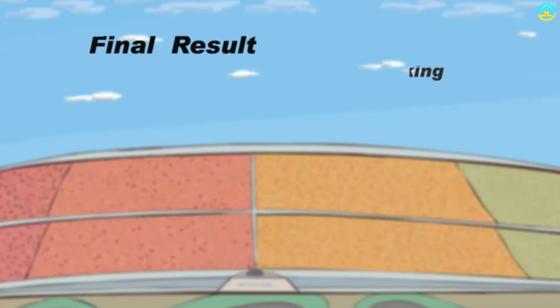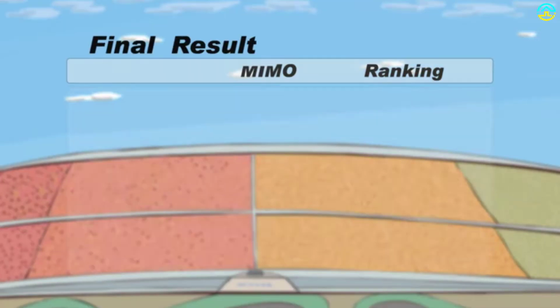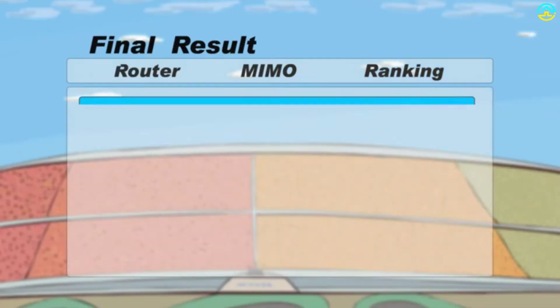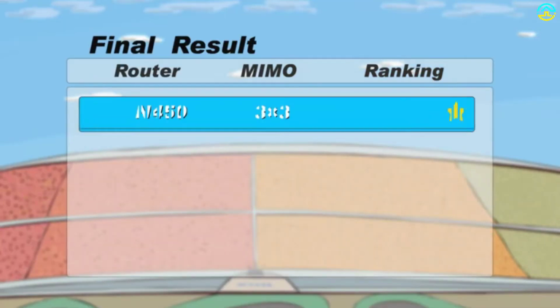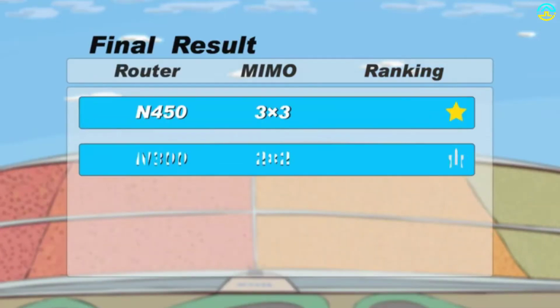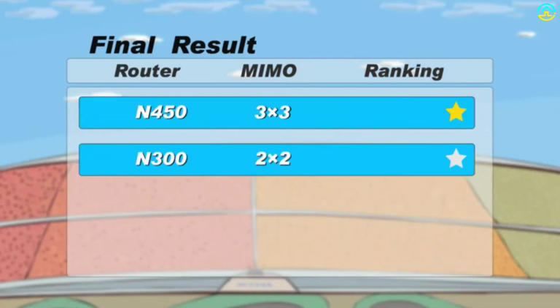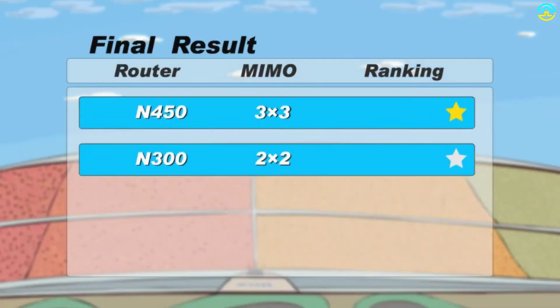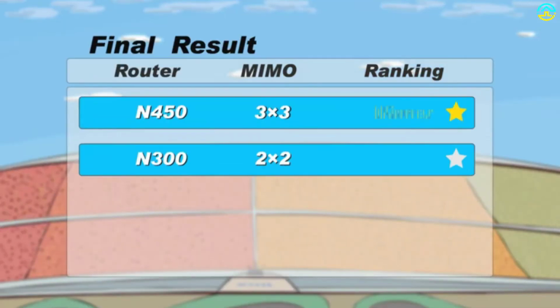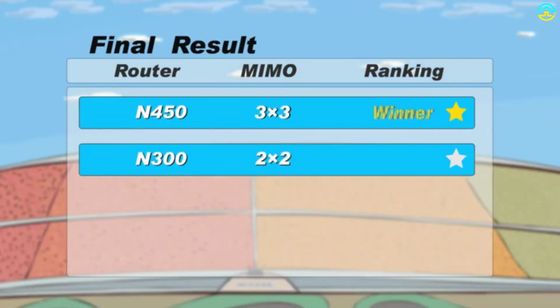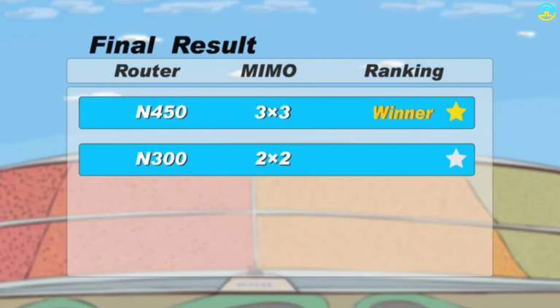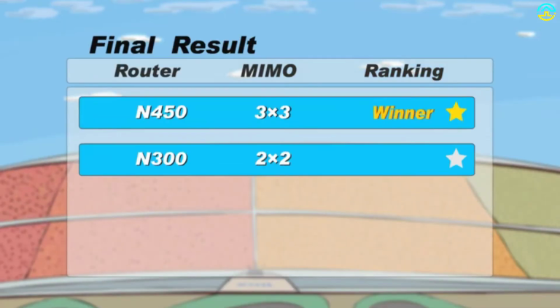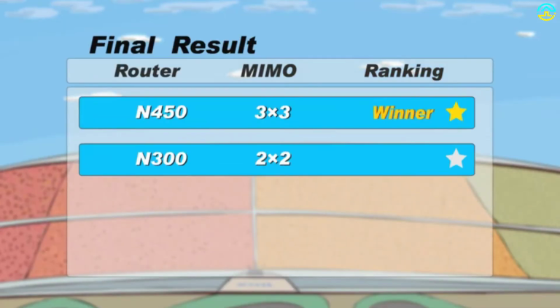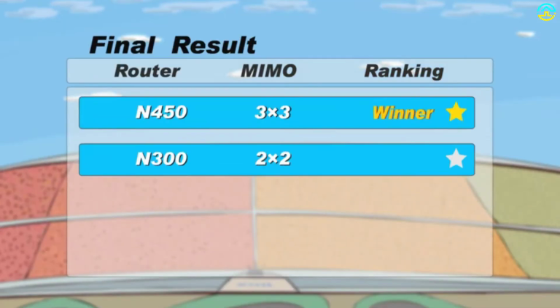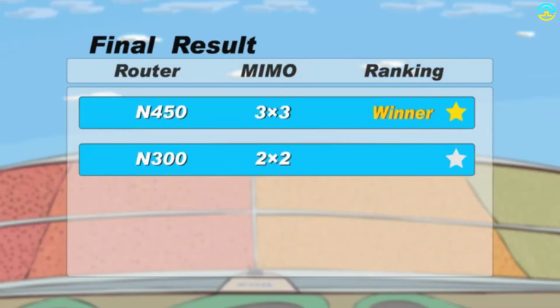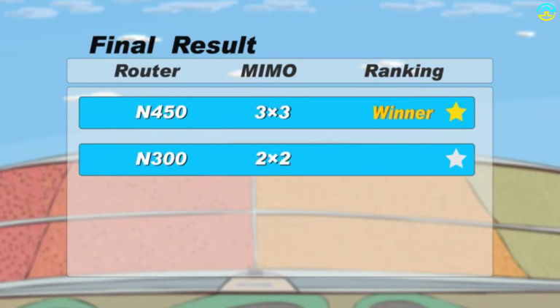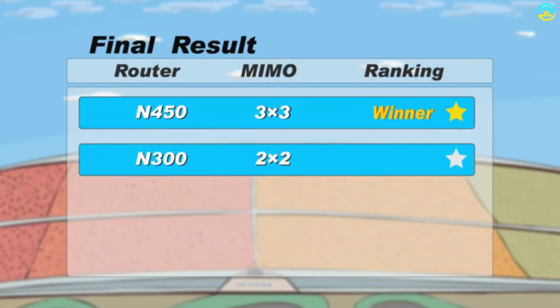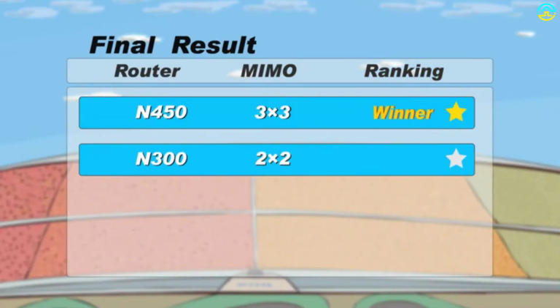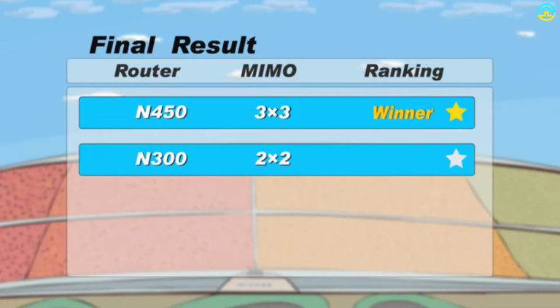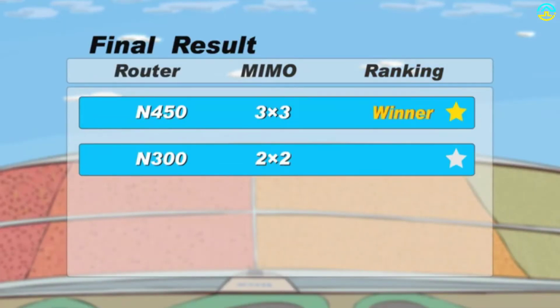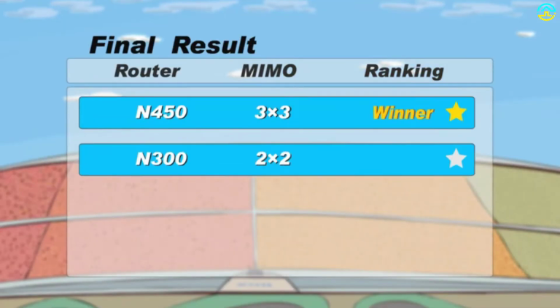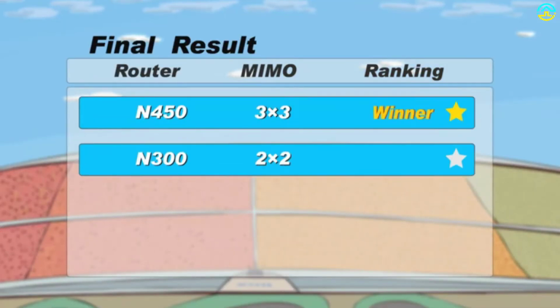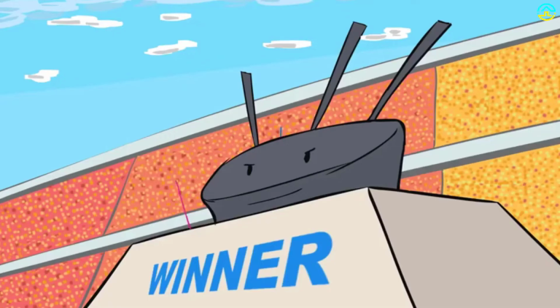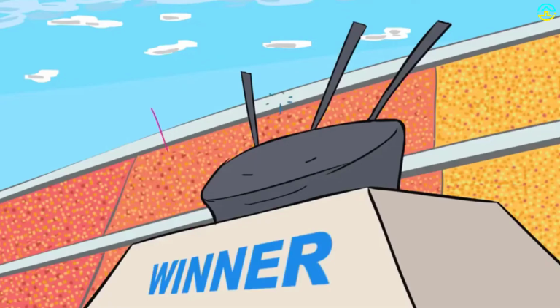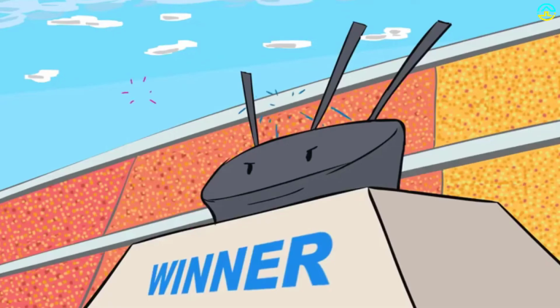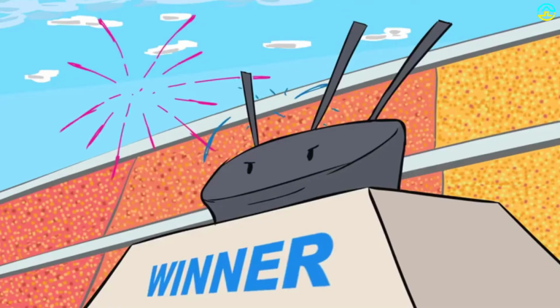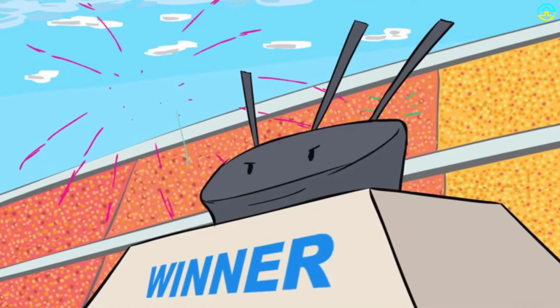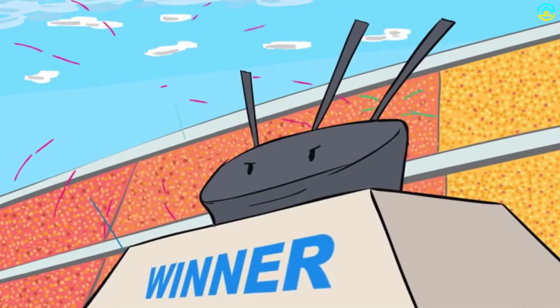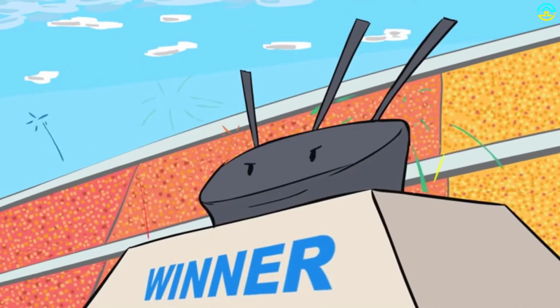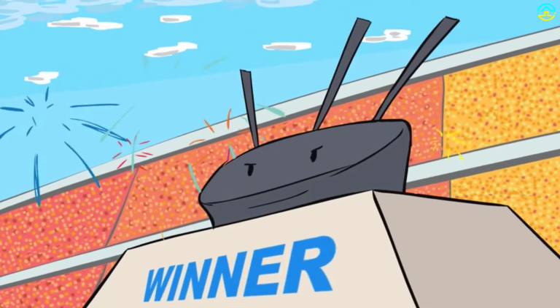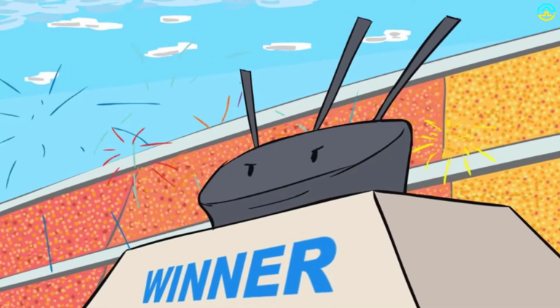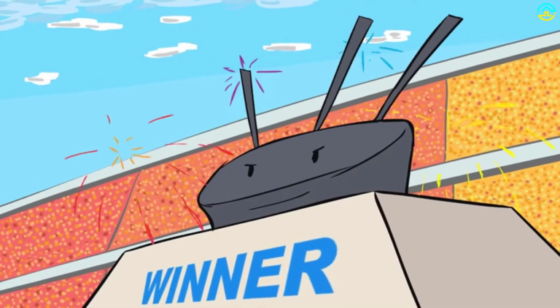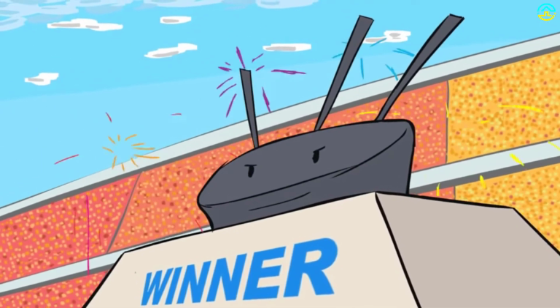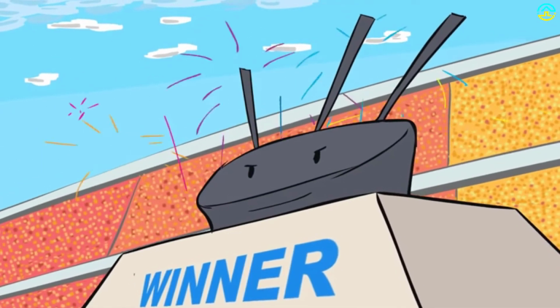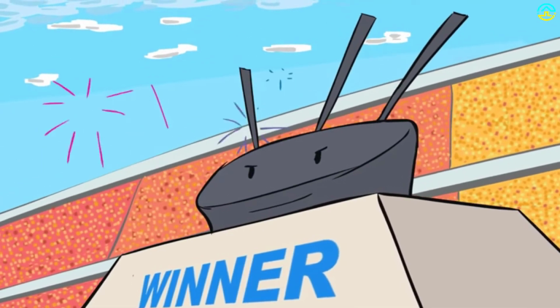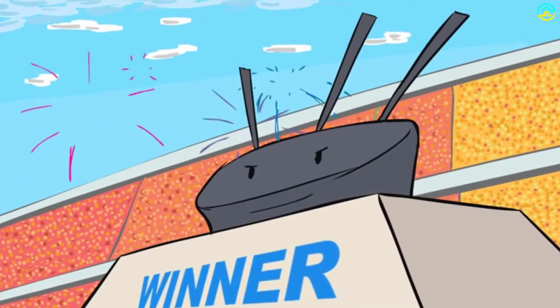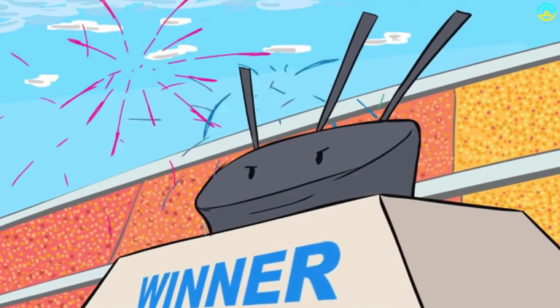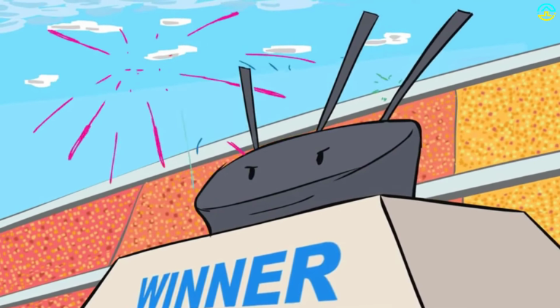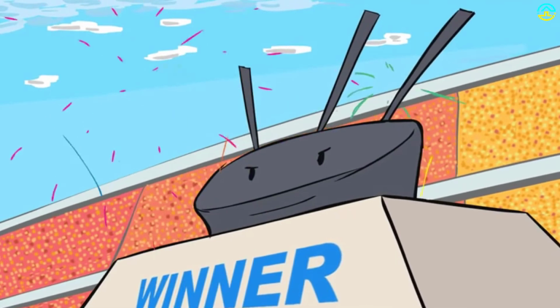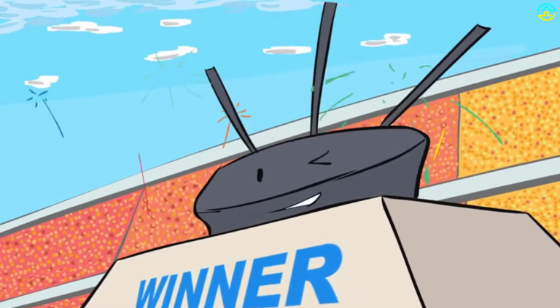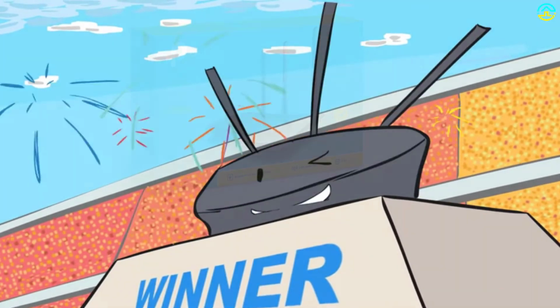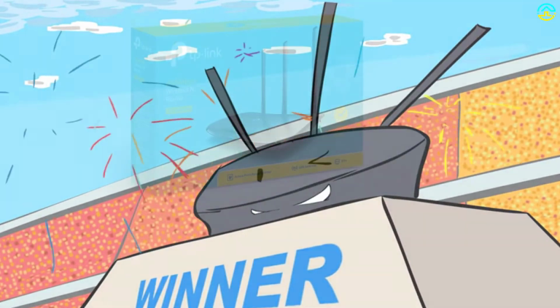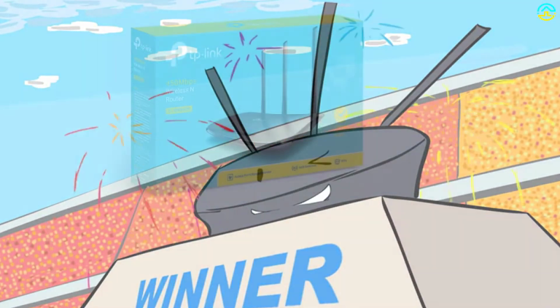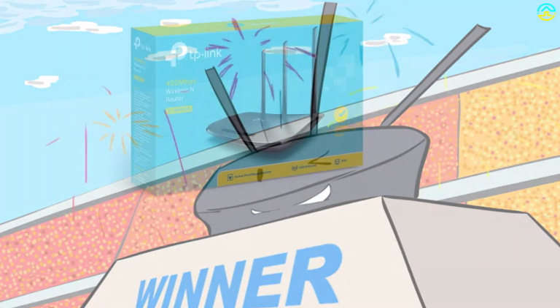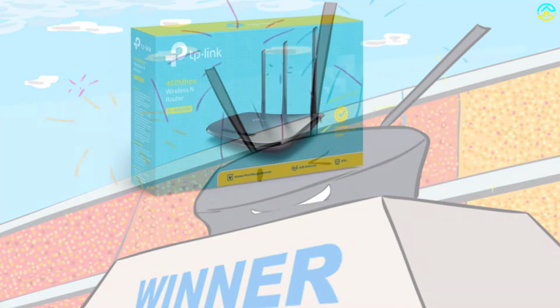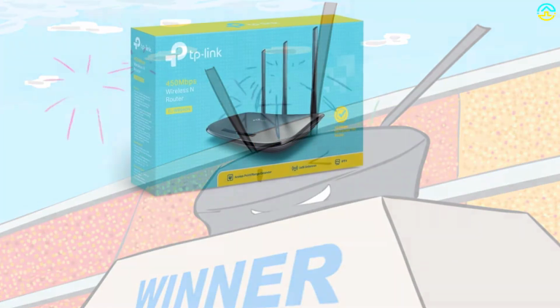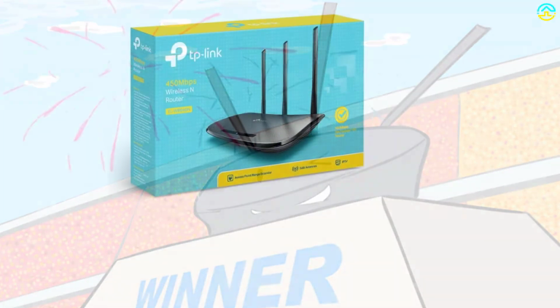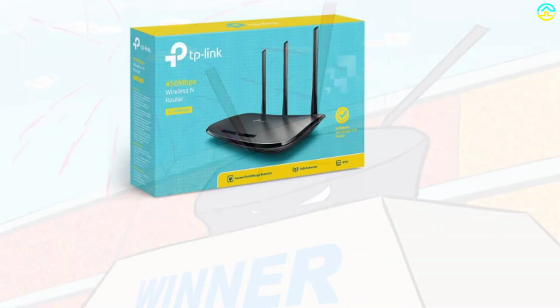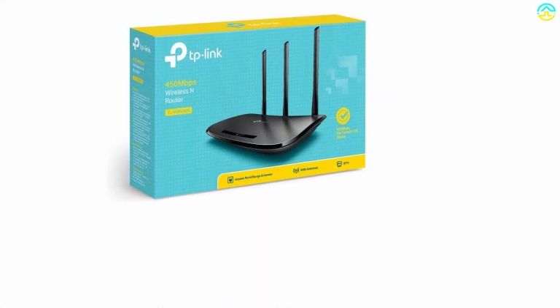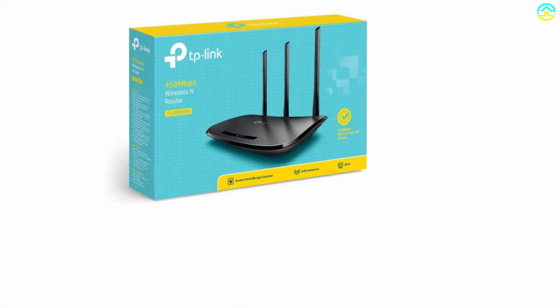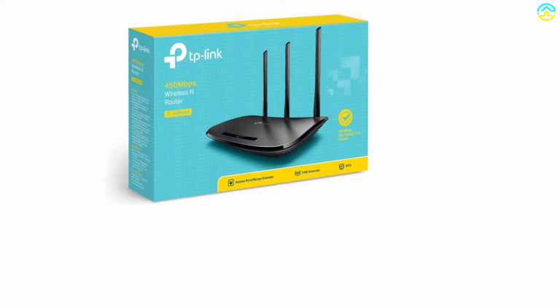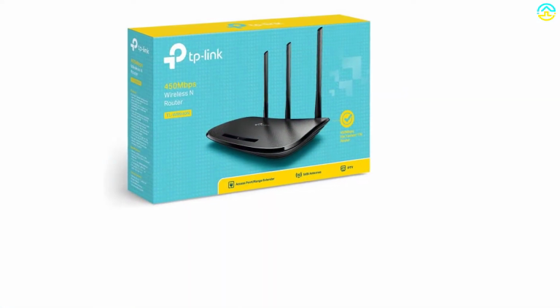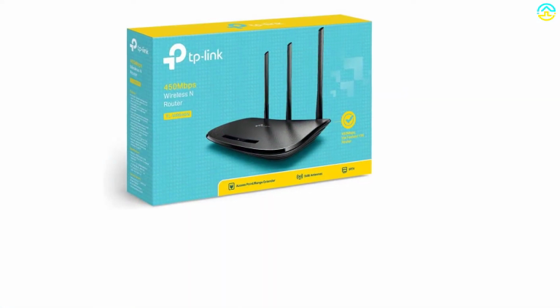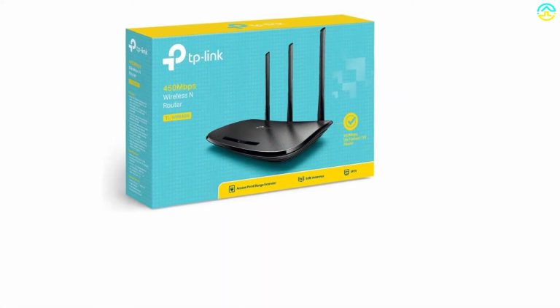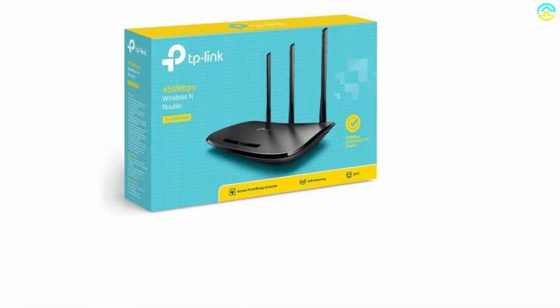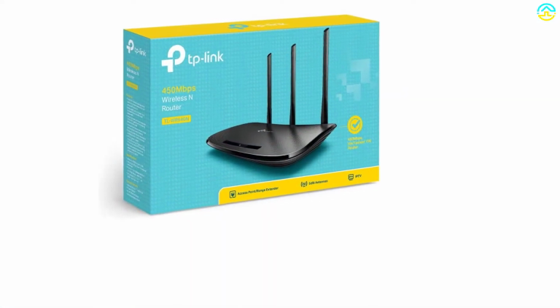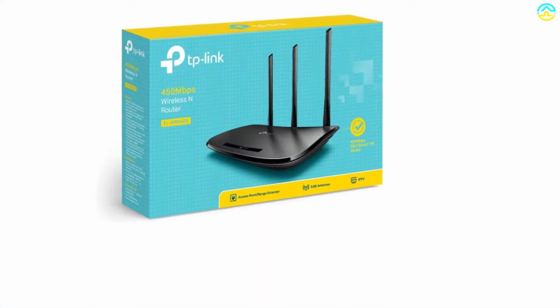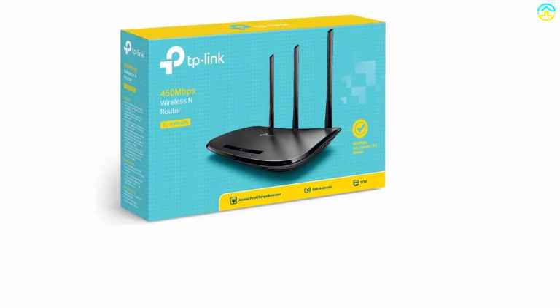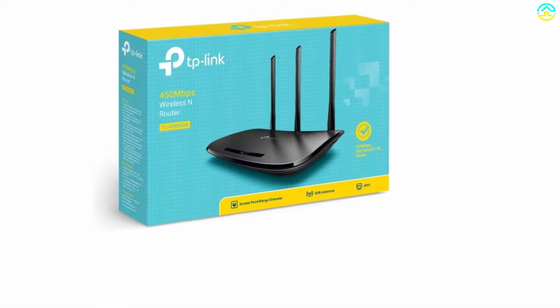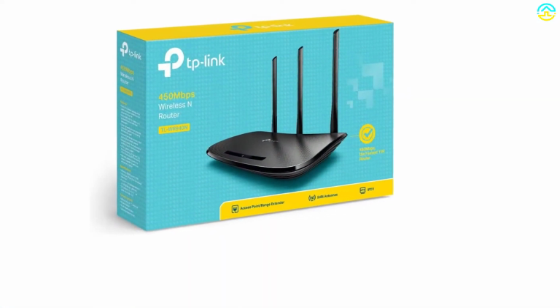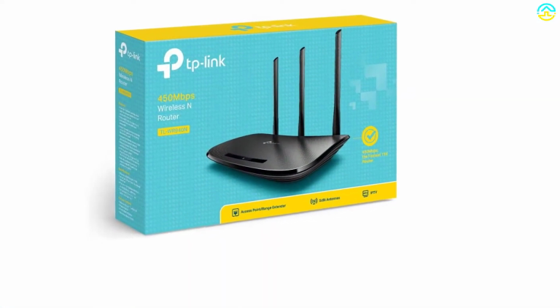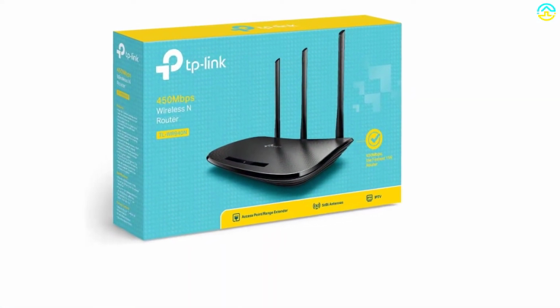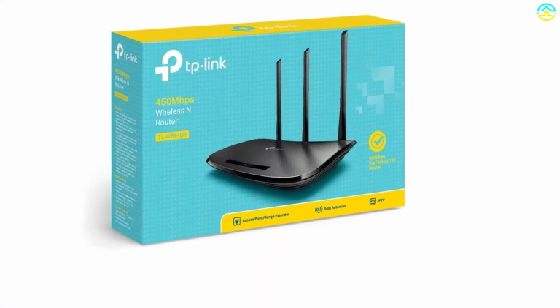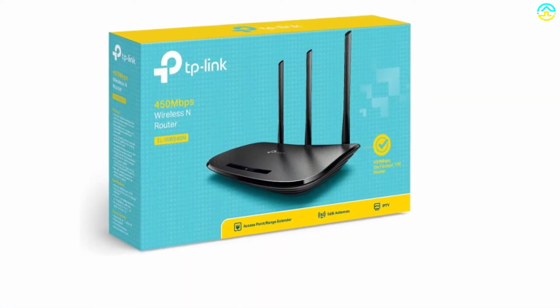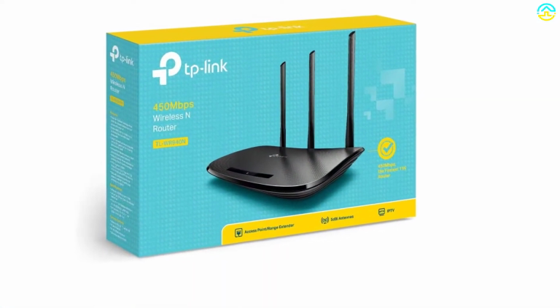The WPS button gives you one-touch wireless security encryption. It is very lightweight and occupies minimal space.